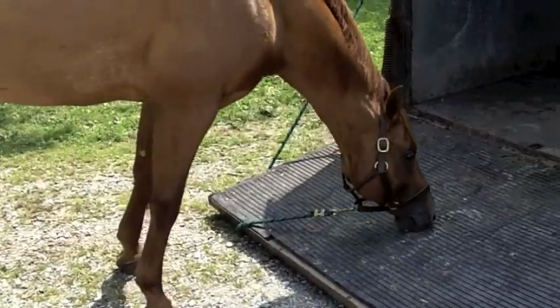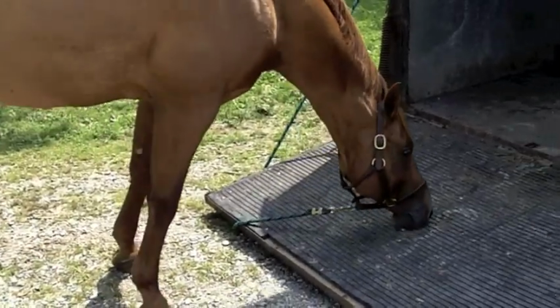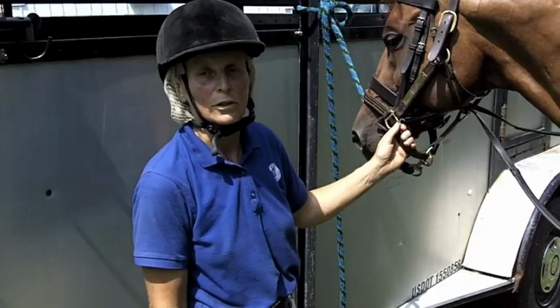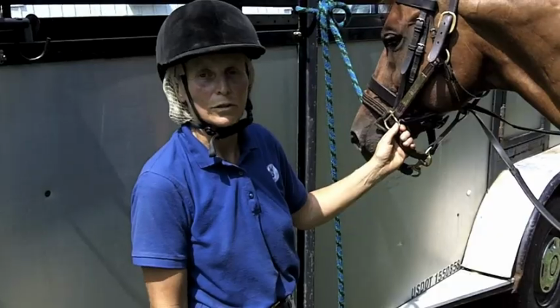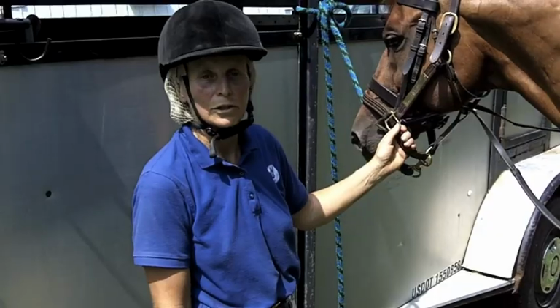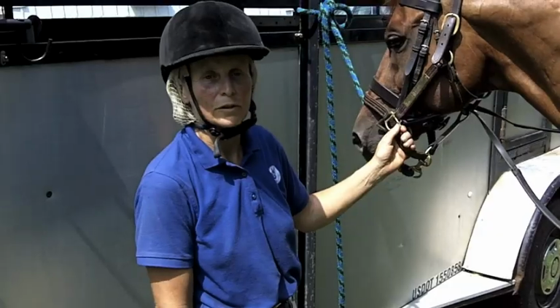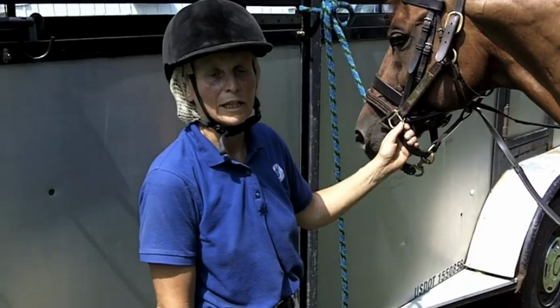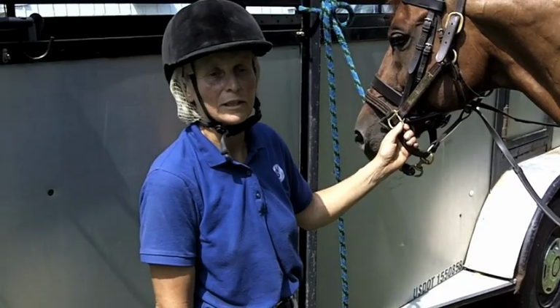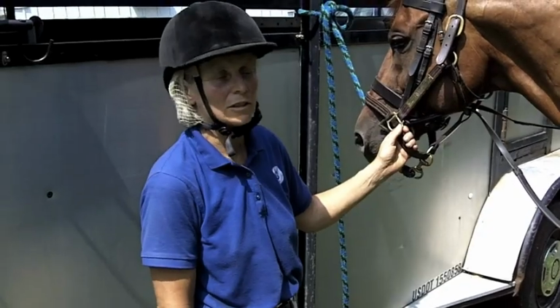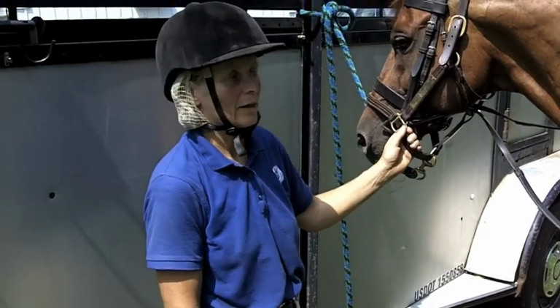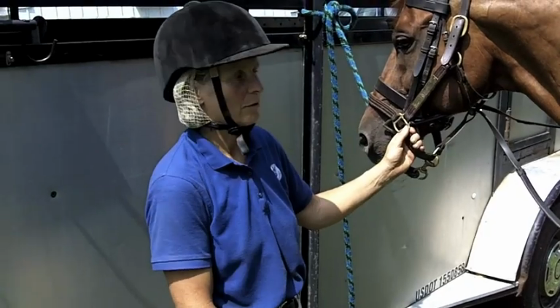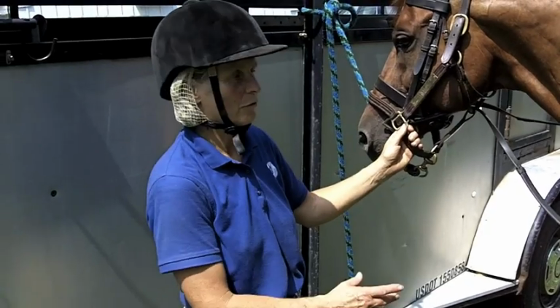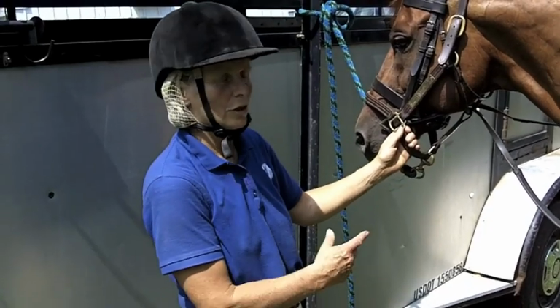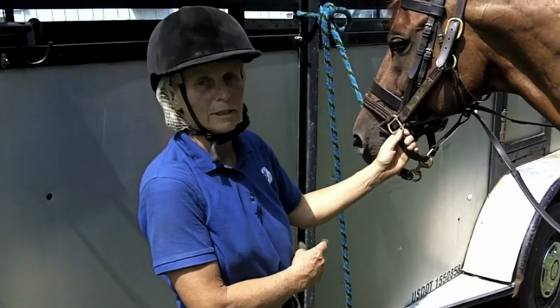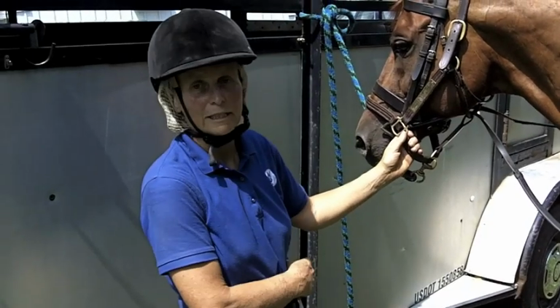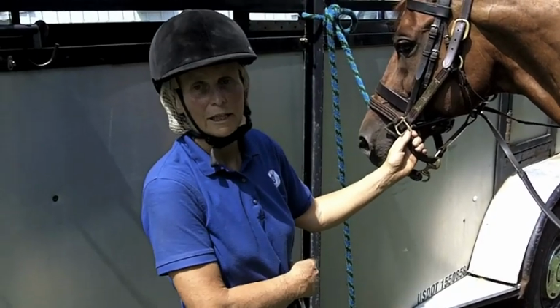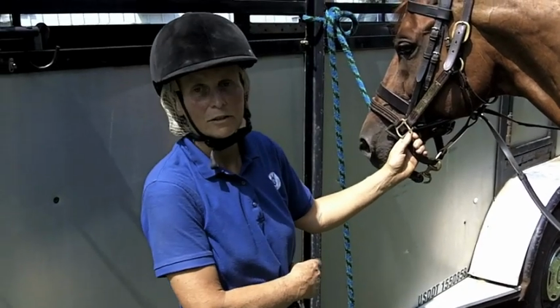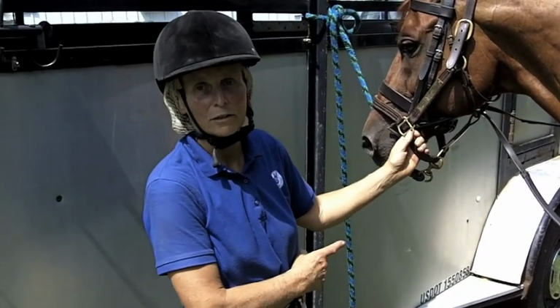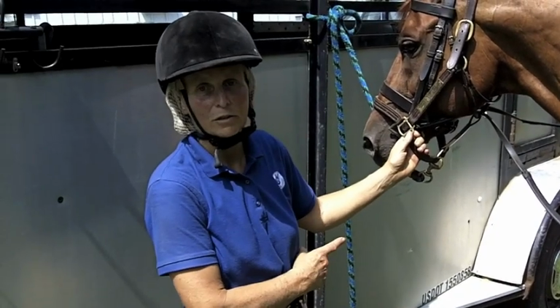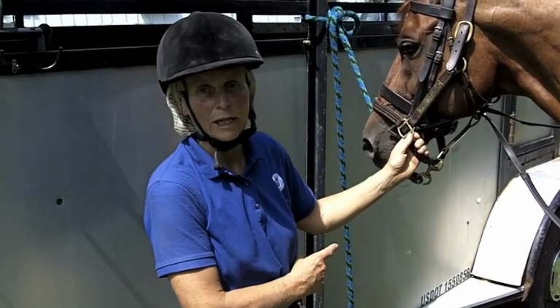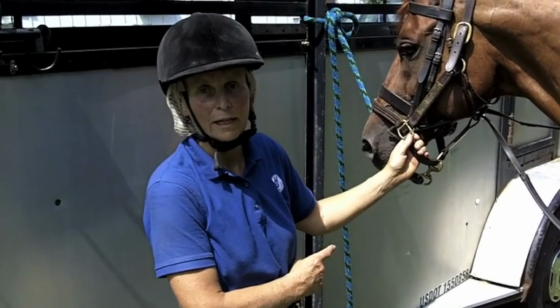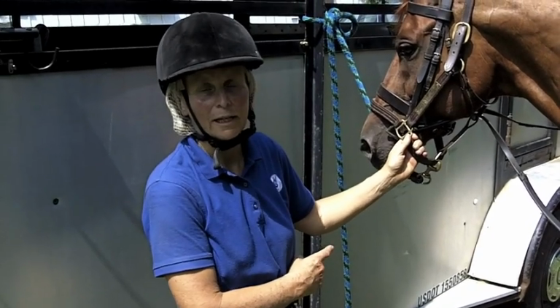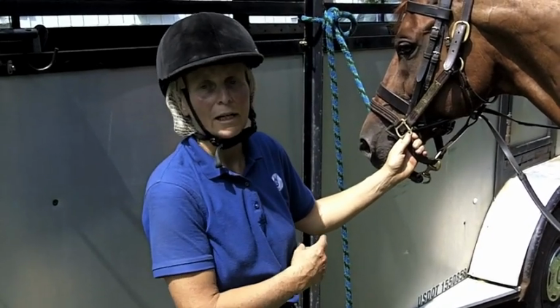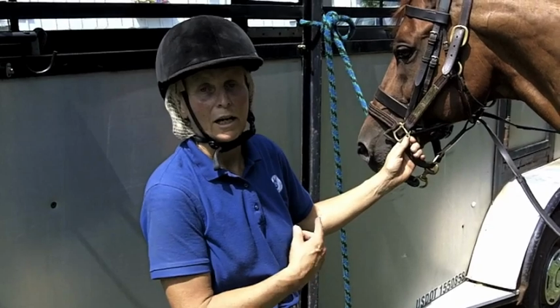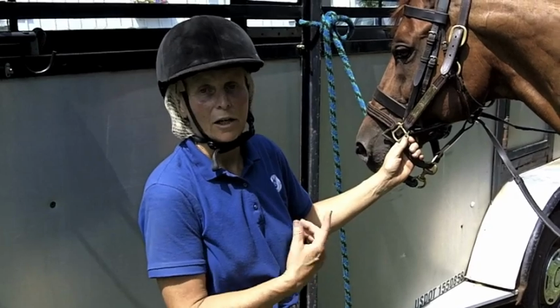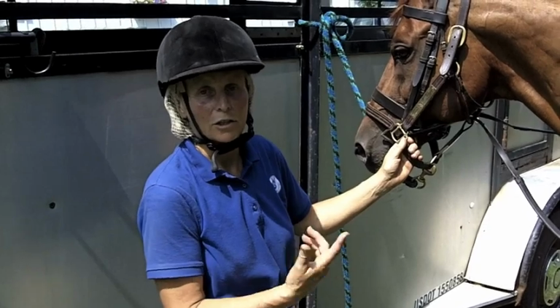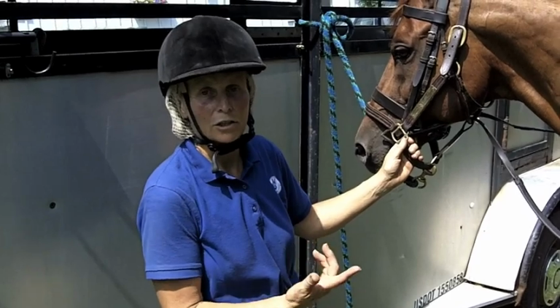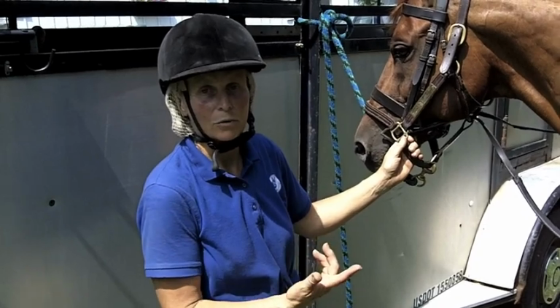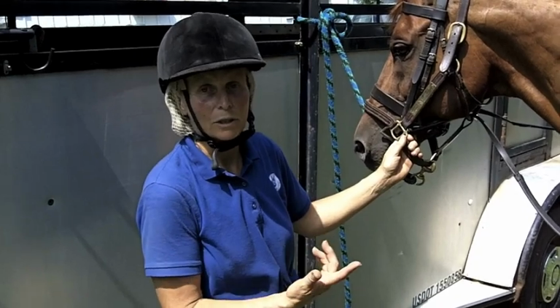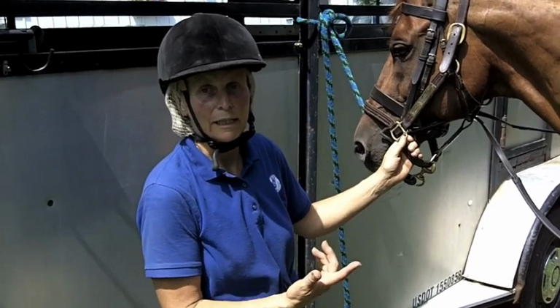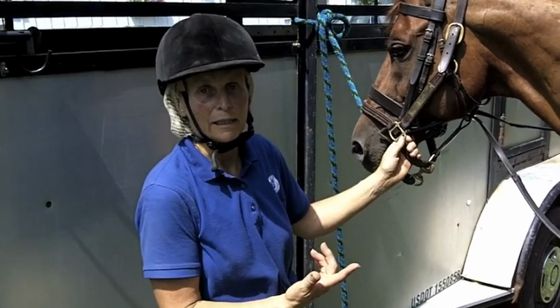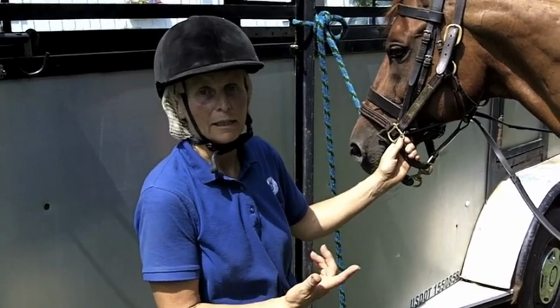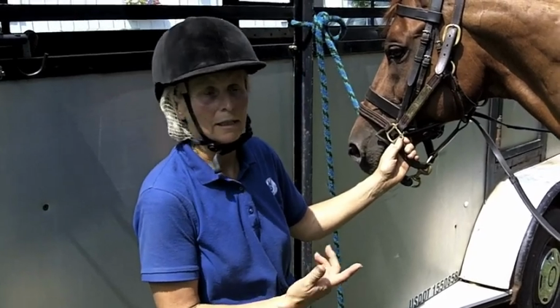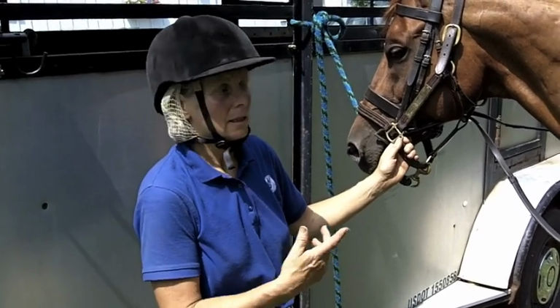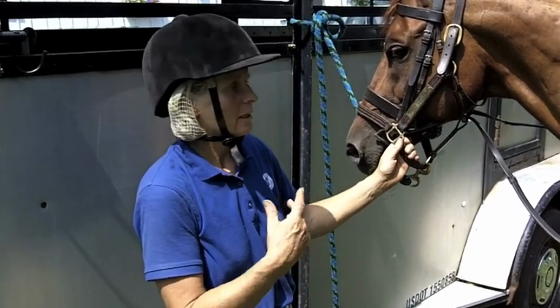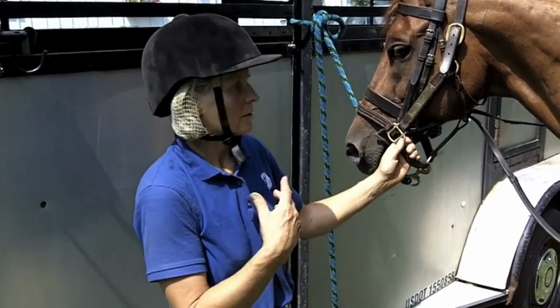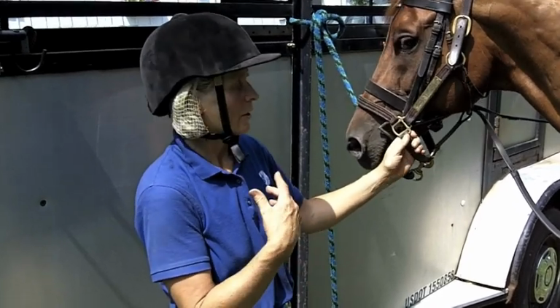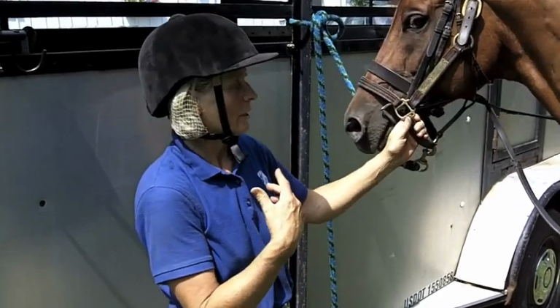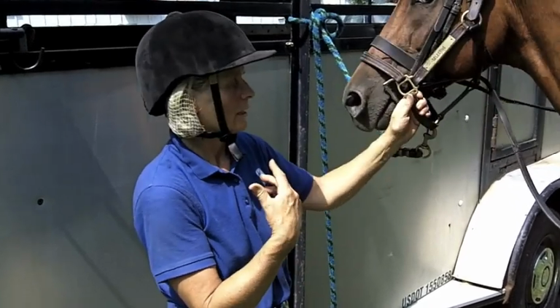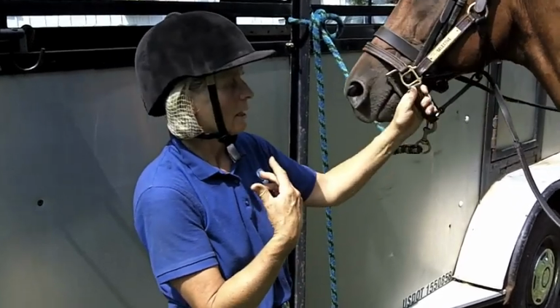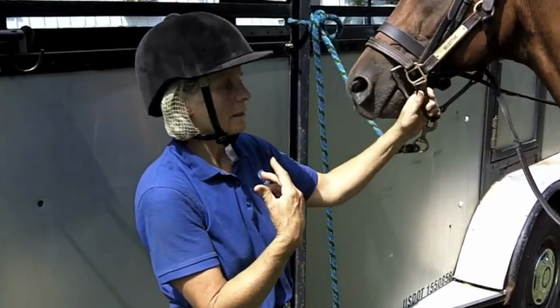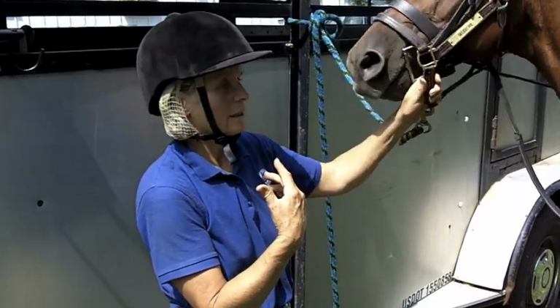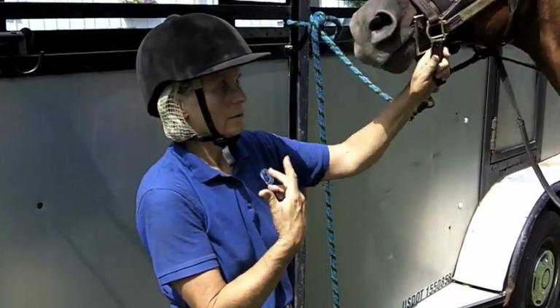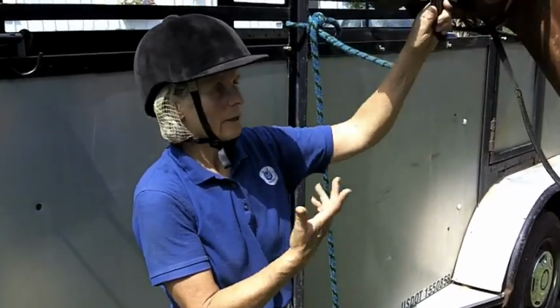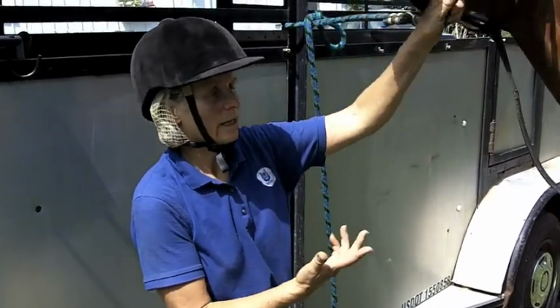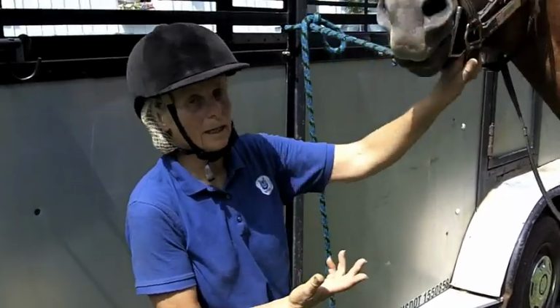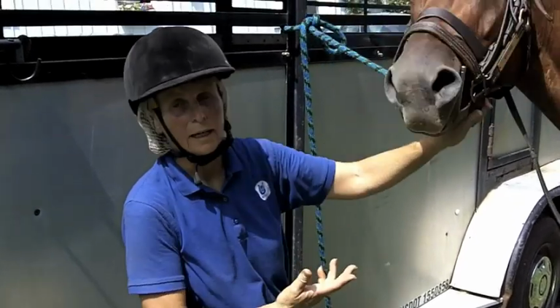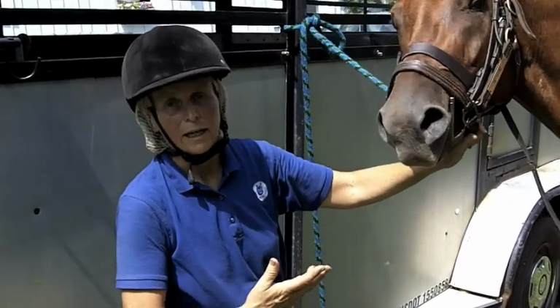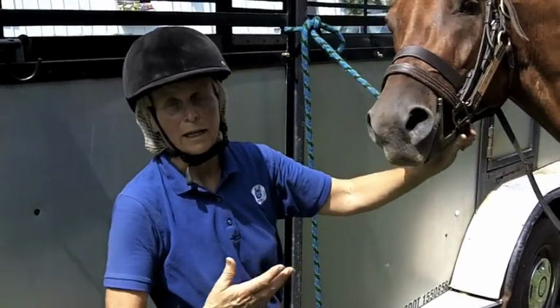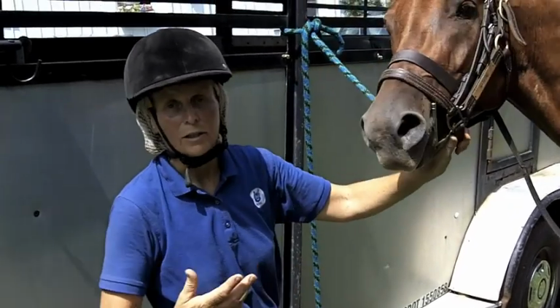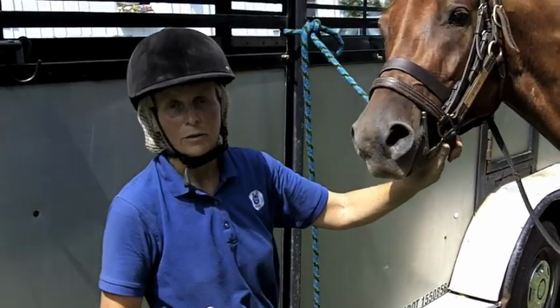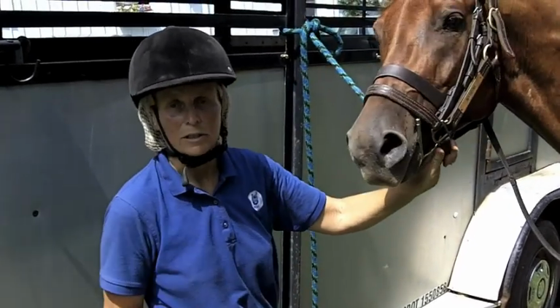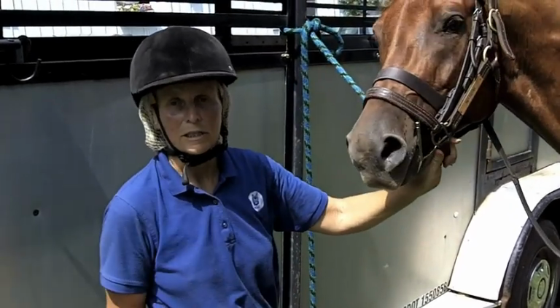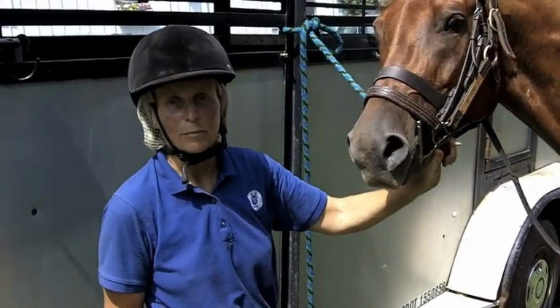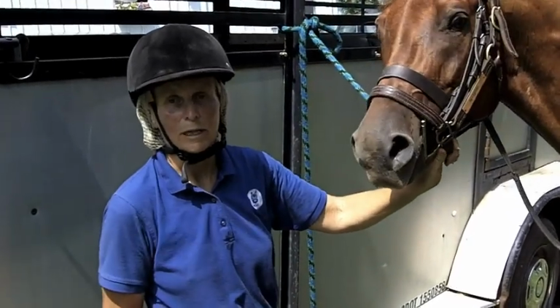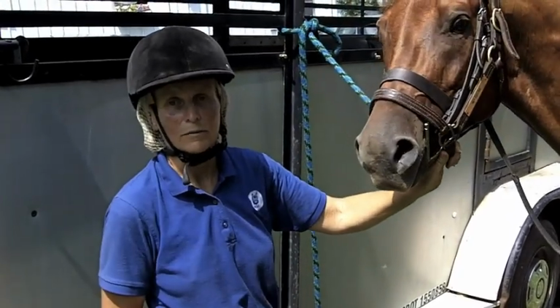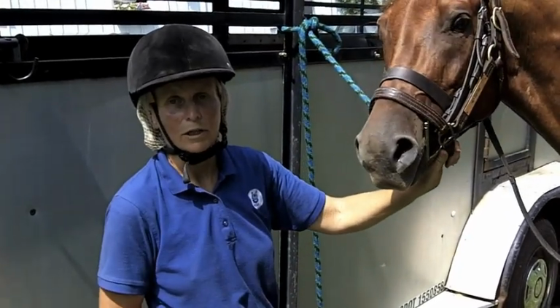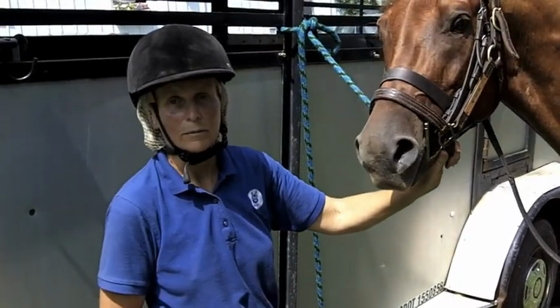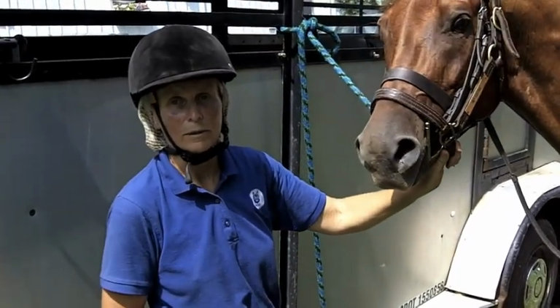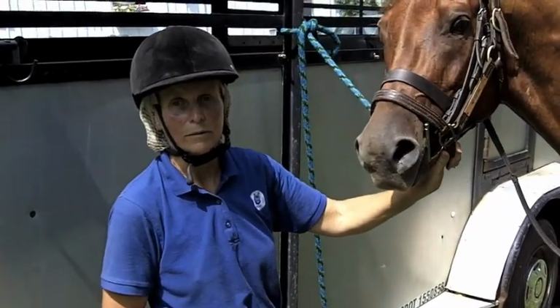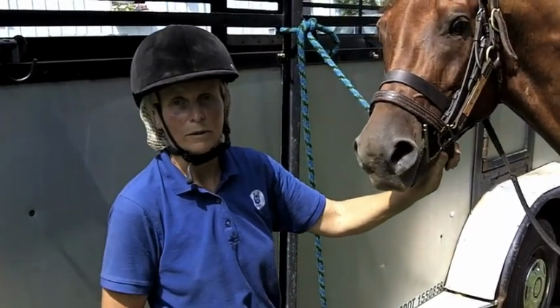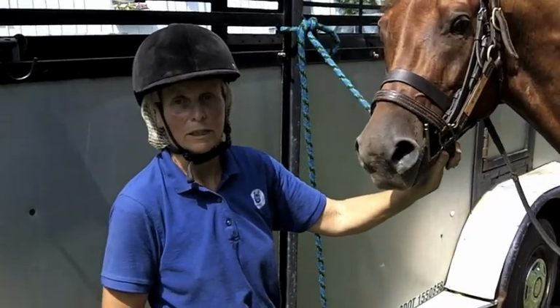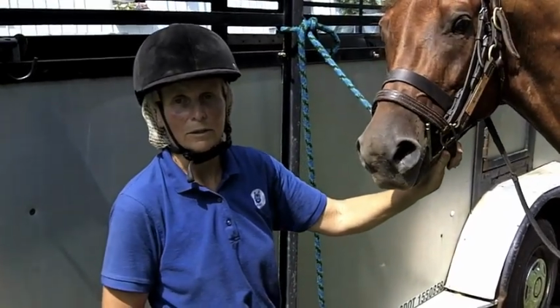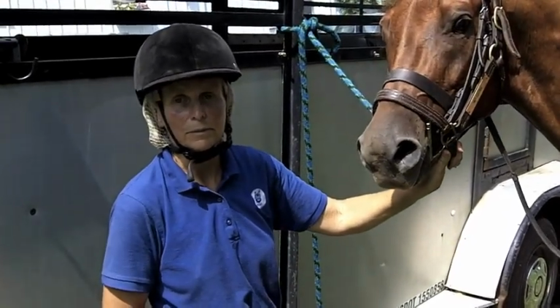The crucial thing is to have him firmly tied to the trailer on a short lead so he can't get away and you can step out of trouble if you need to.